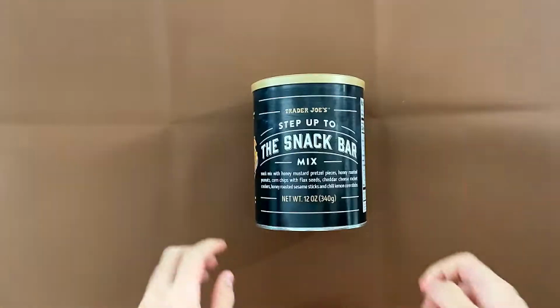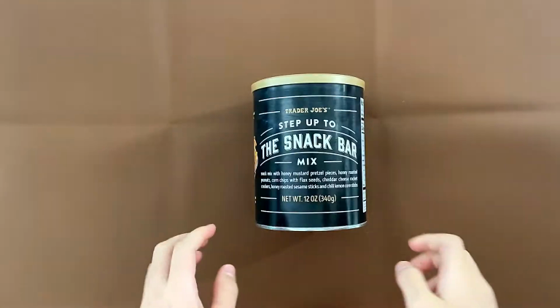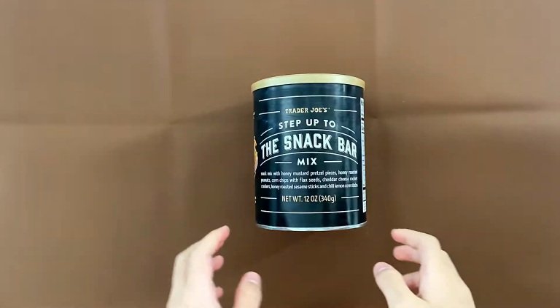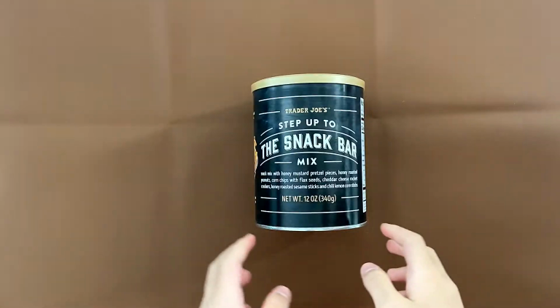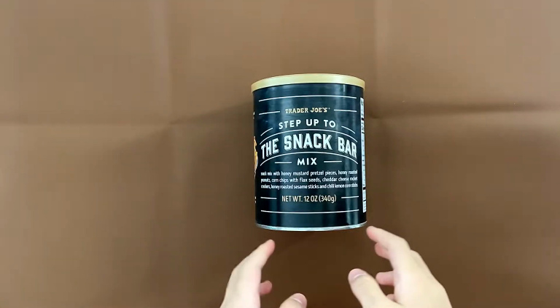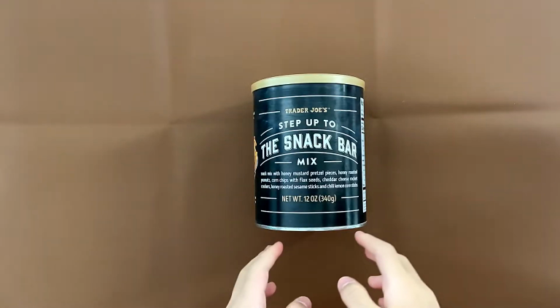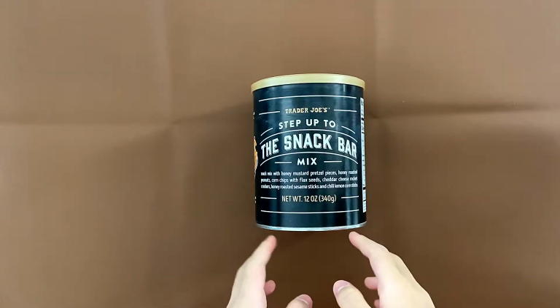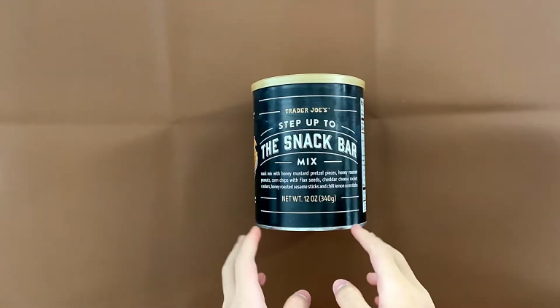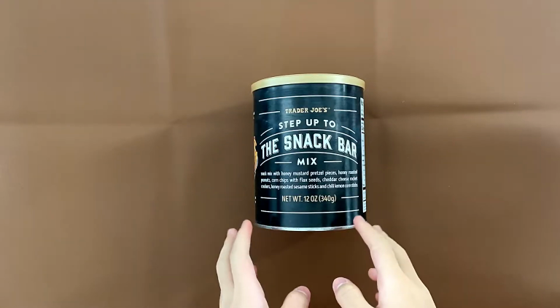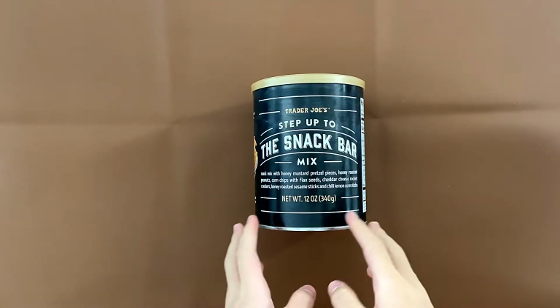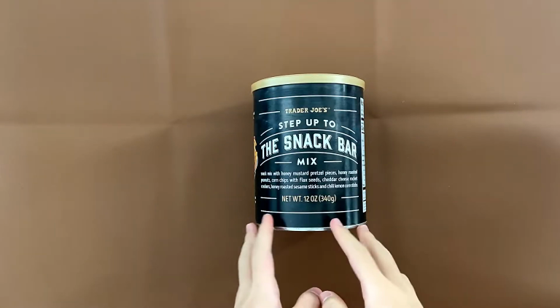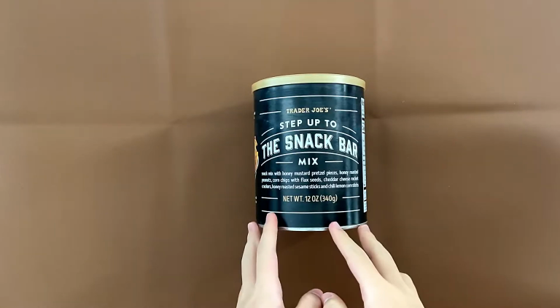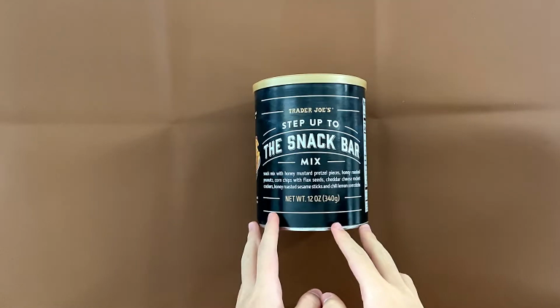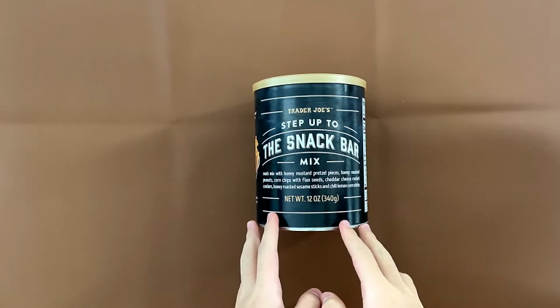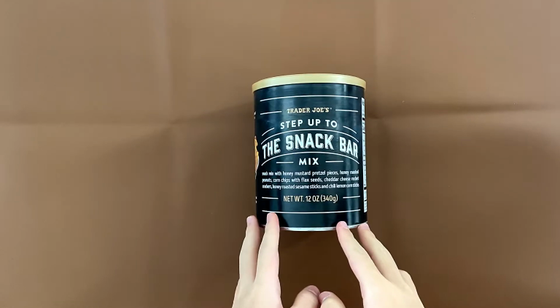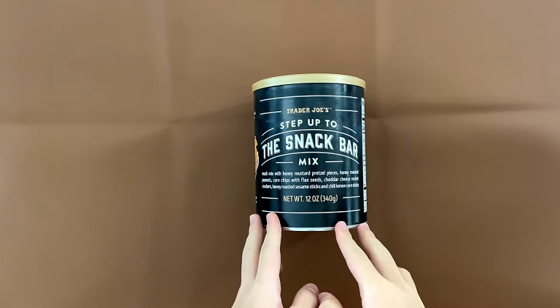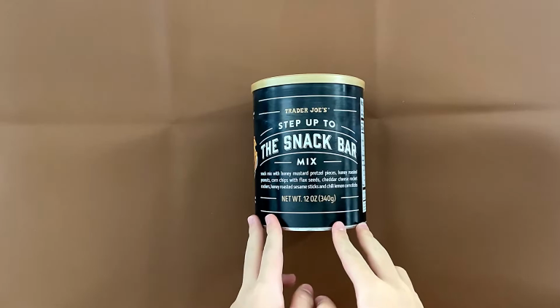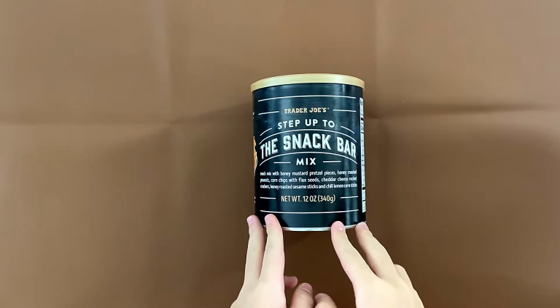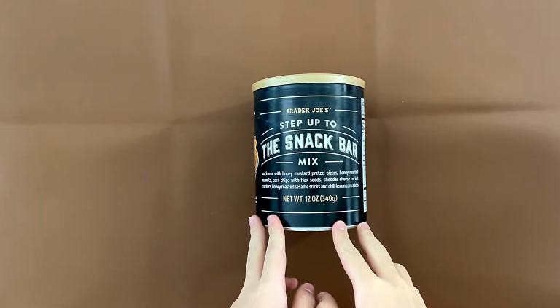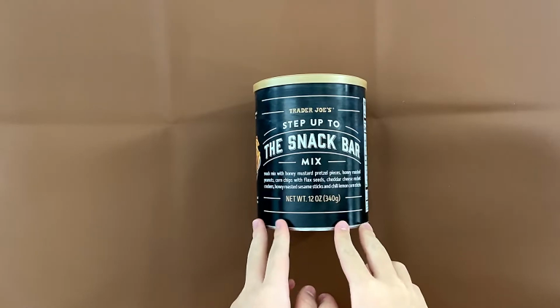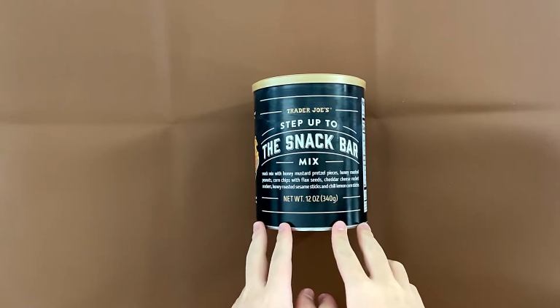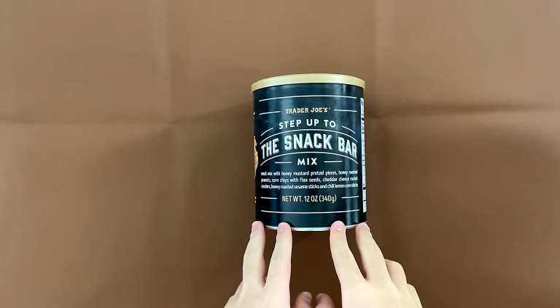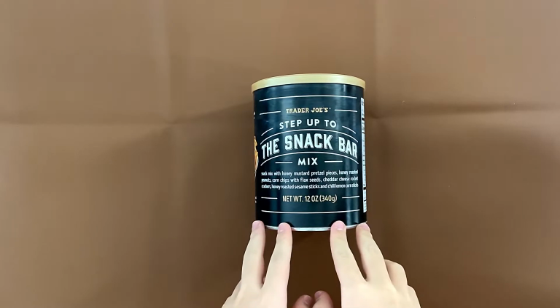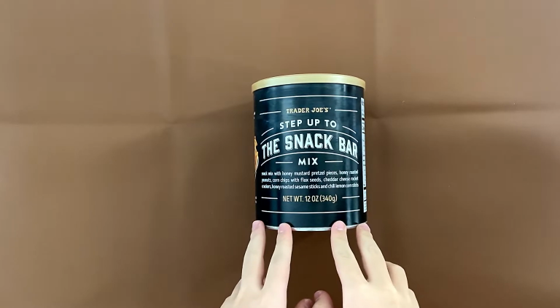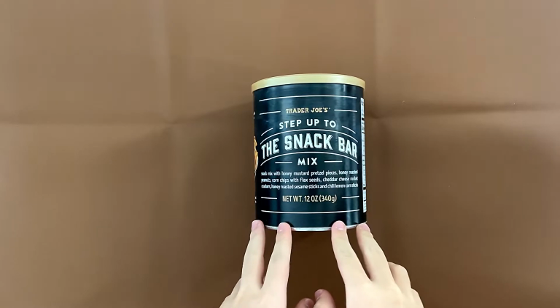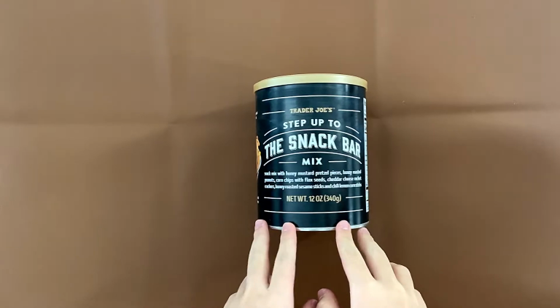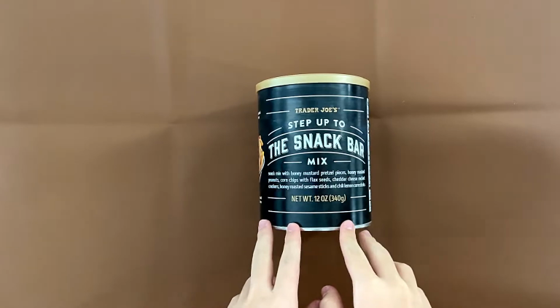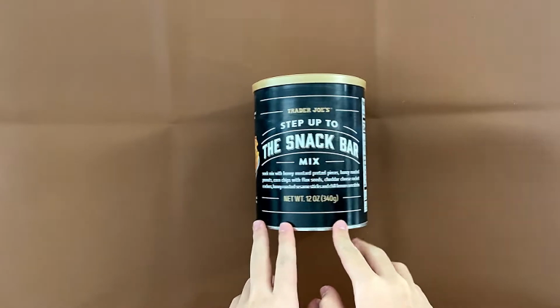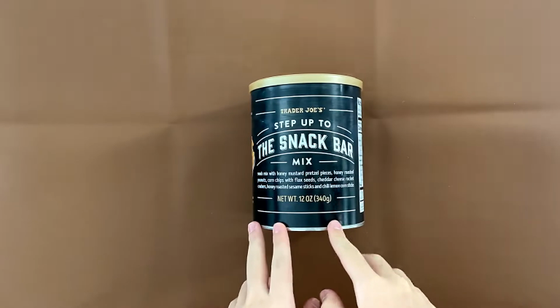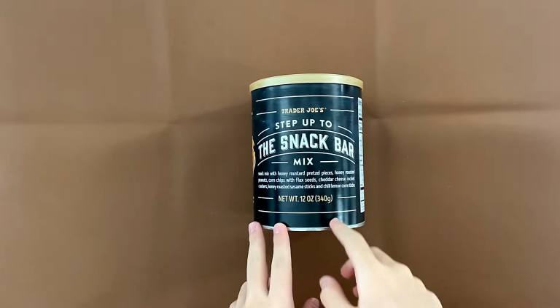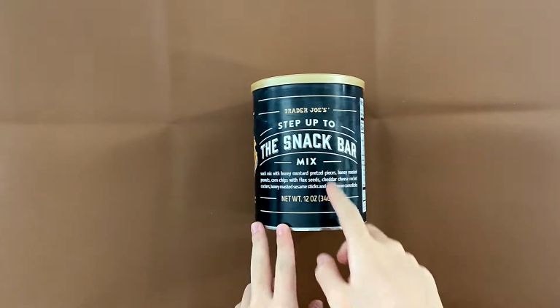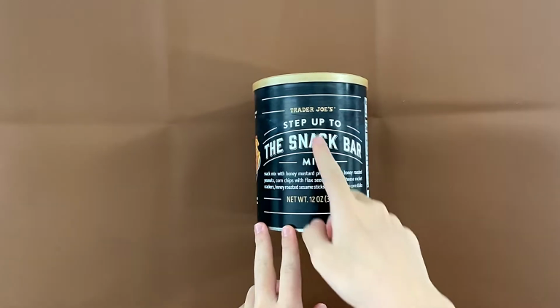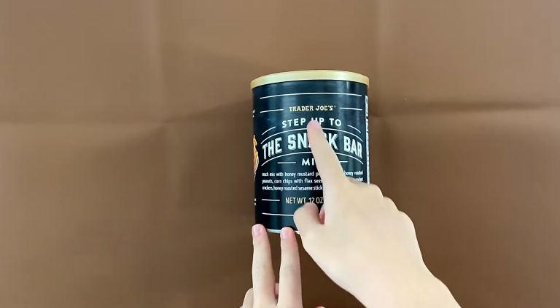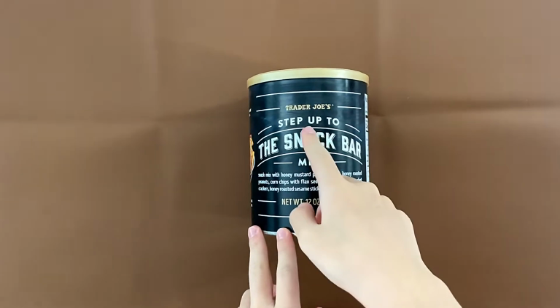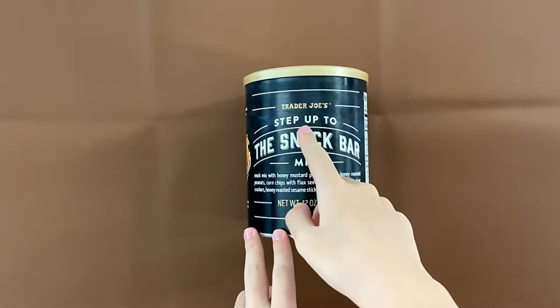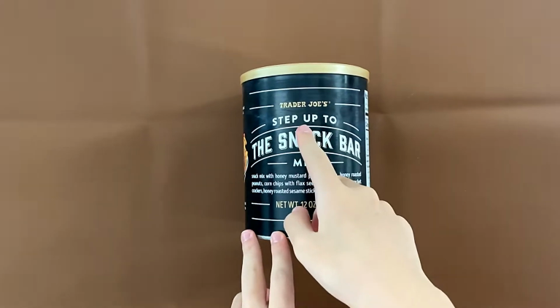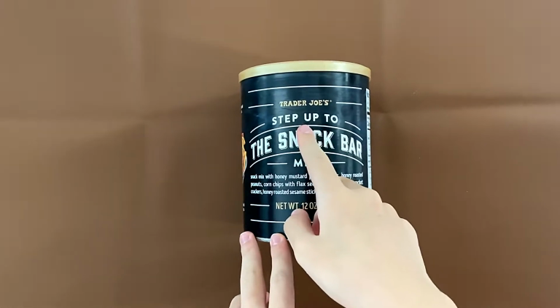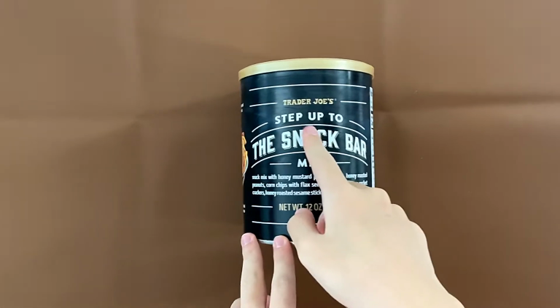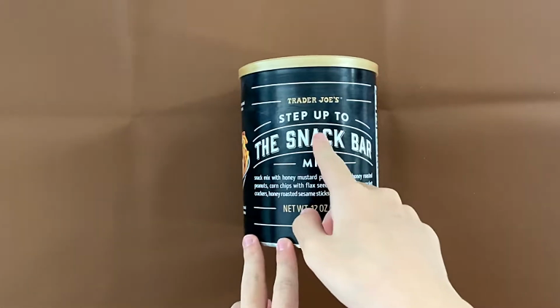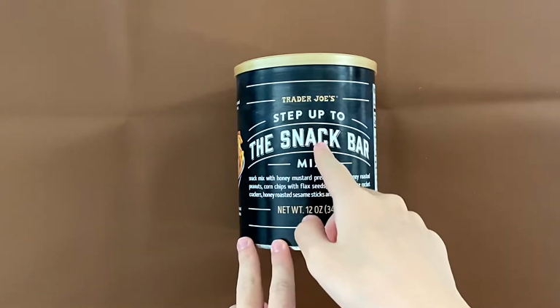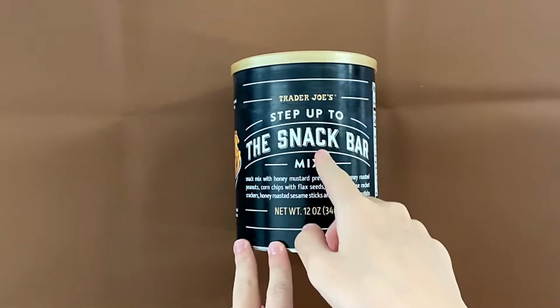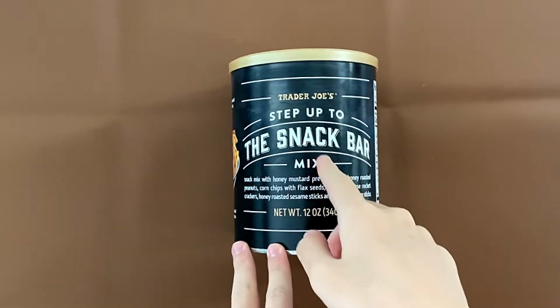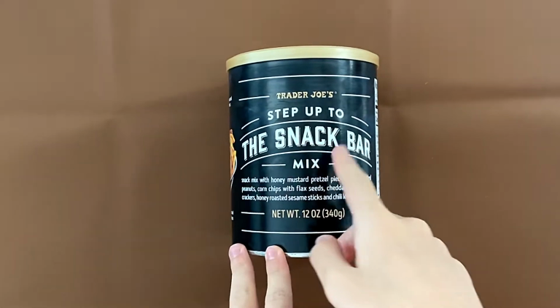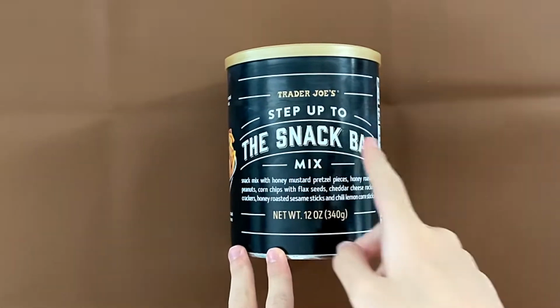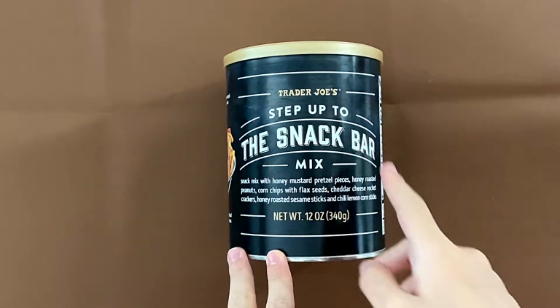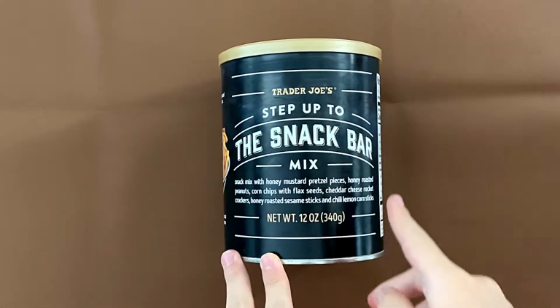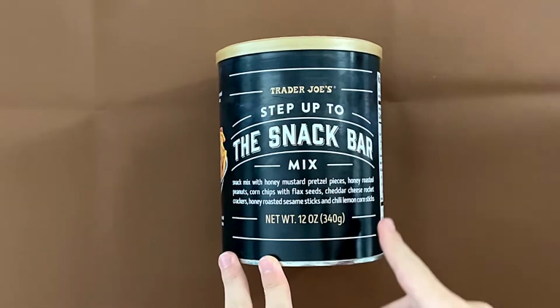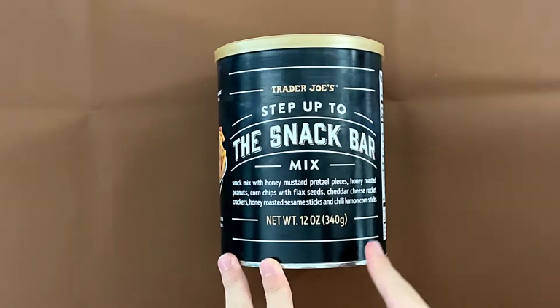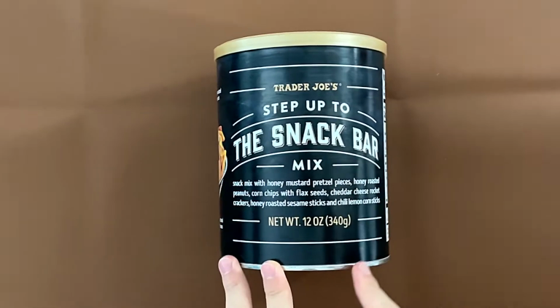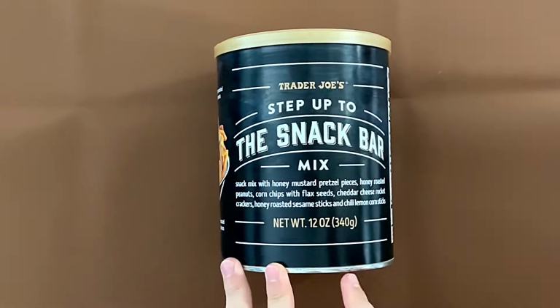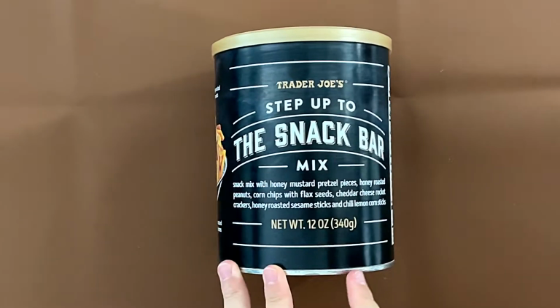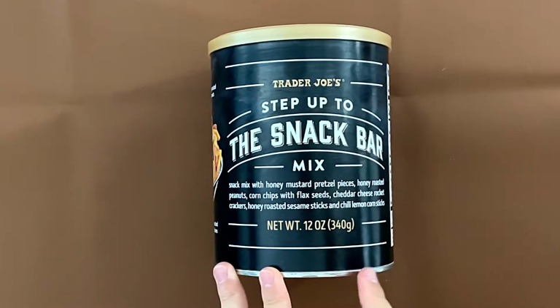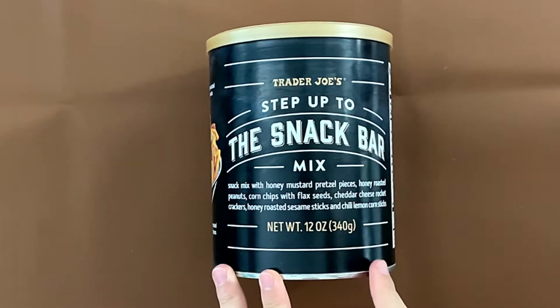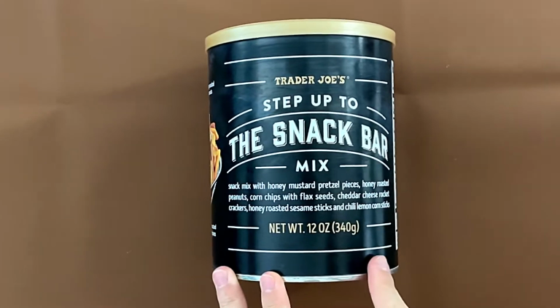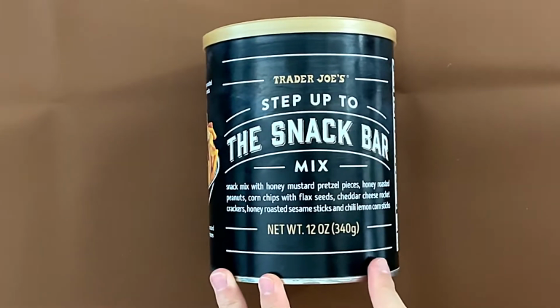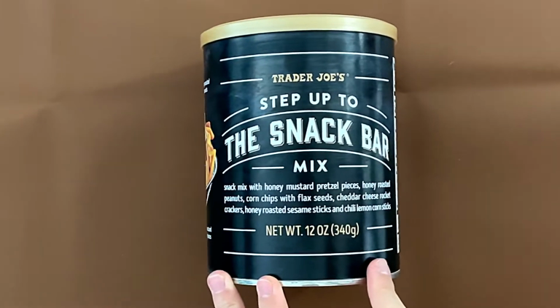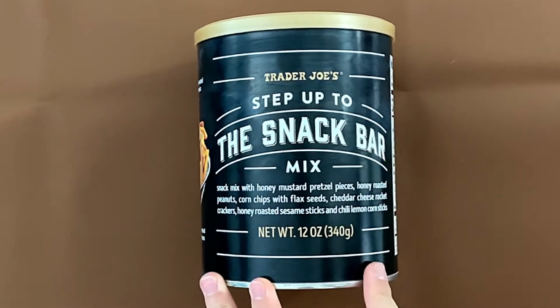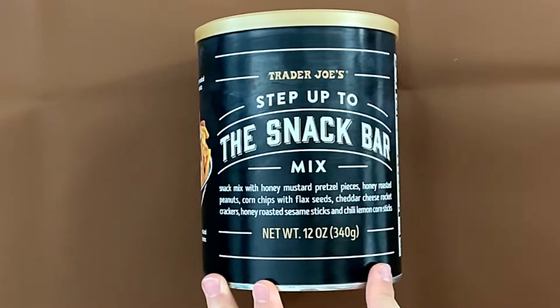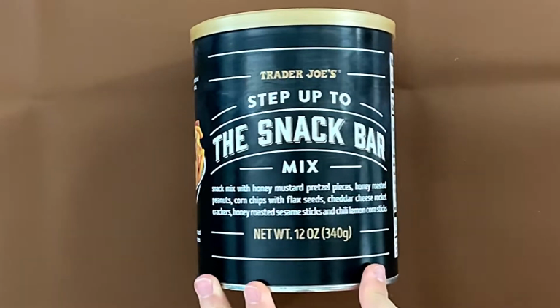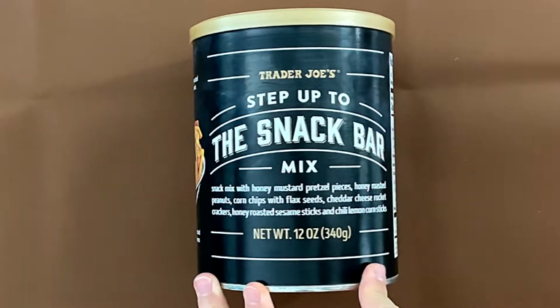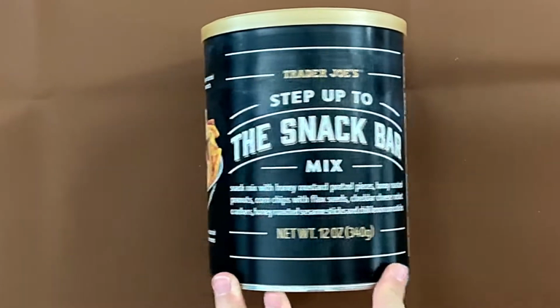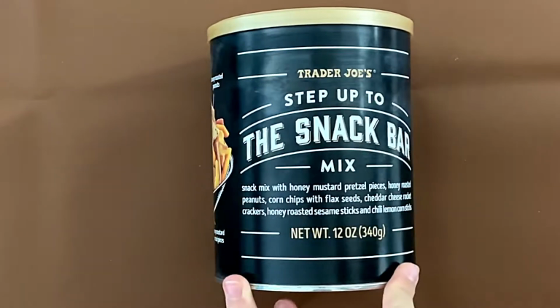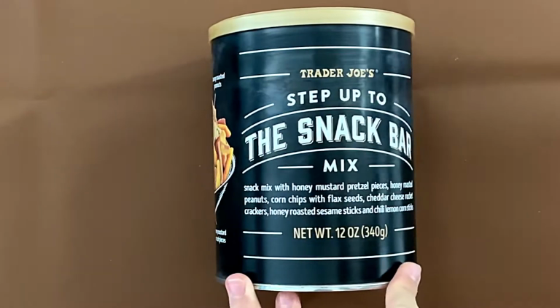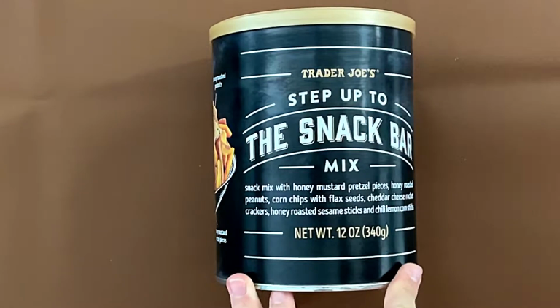Hello candy reviewer friends. Today we're reviewing Trader Joe's Step Up to the Snack Bar mix.